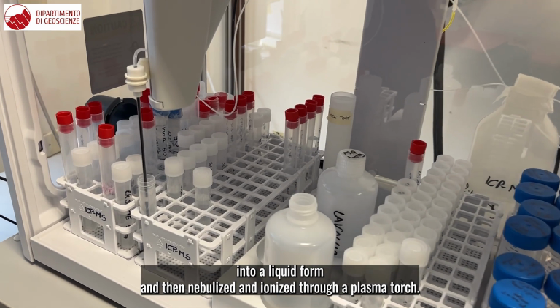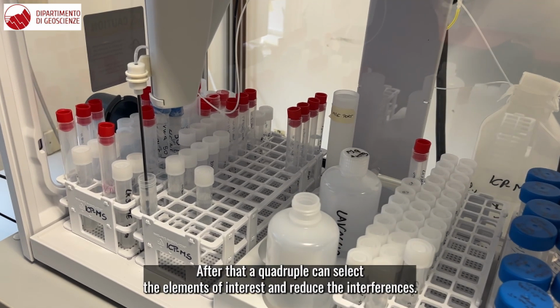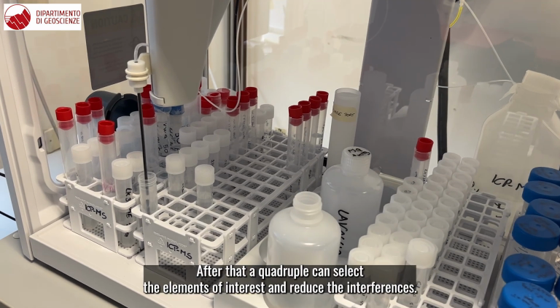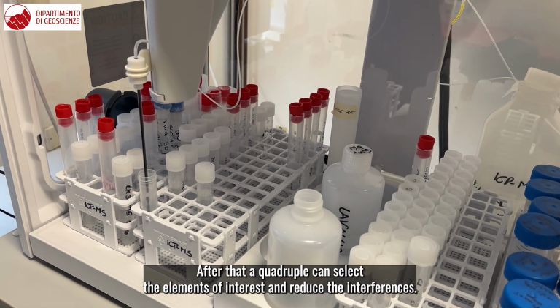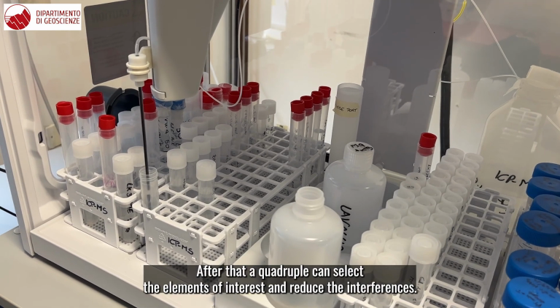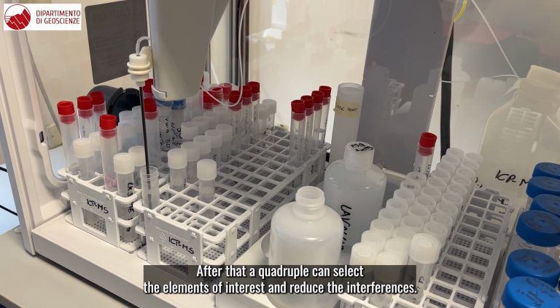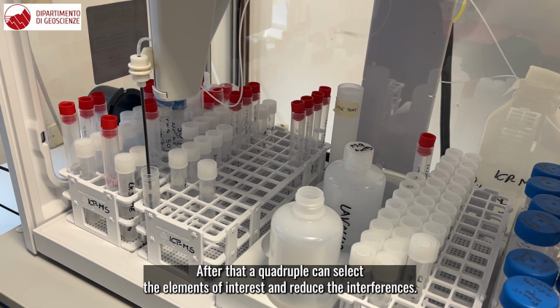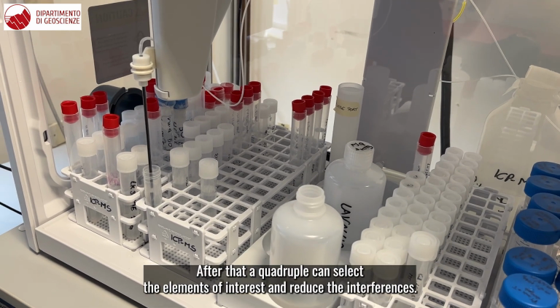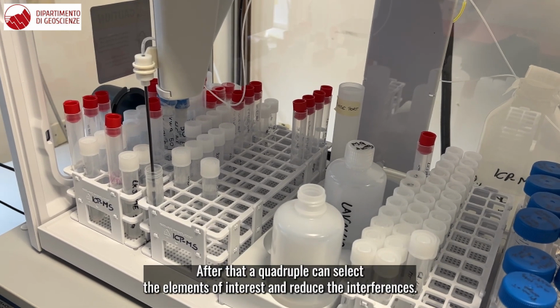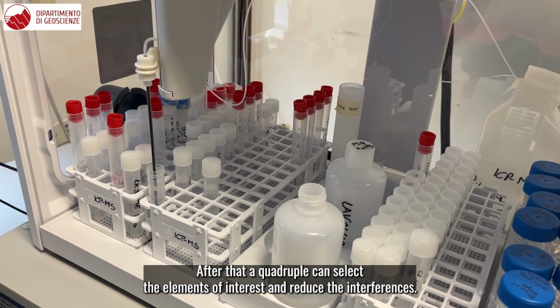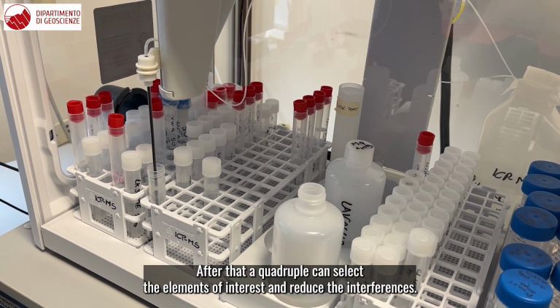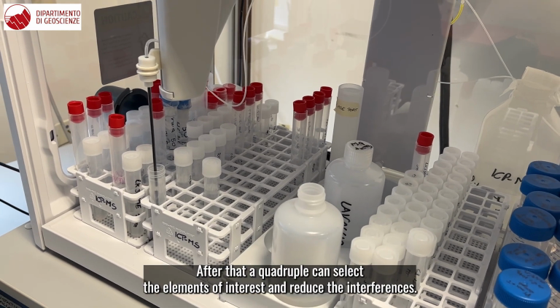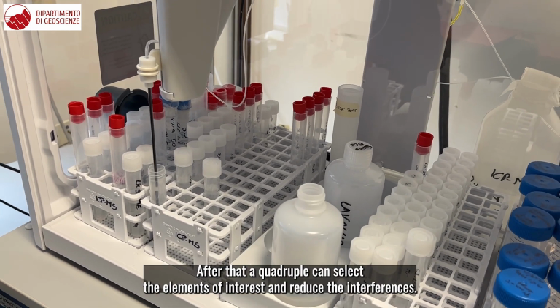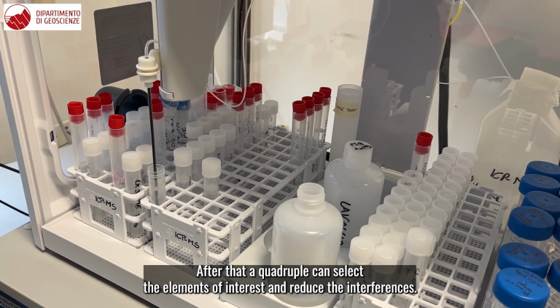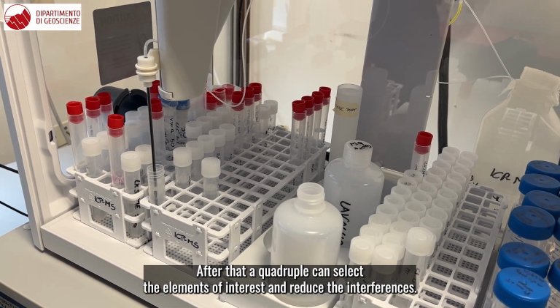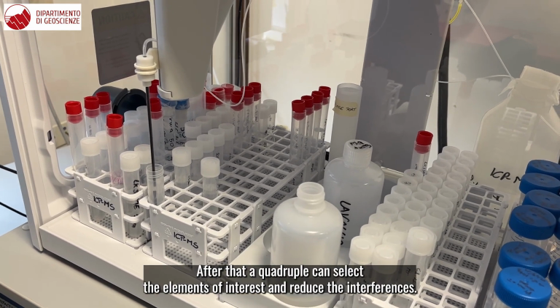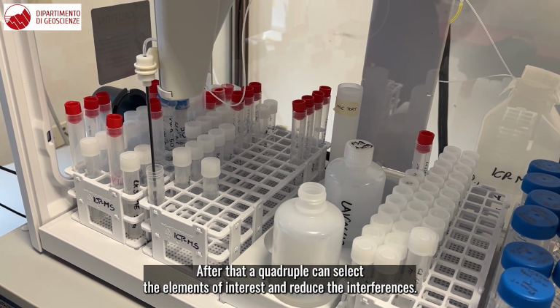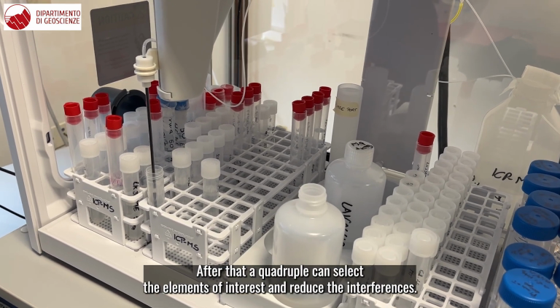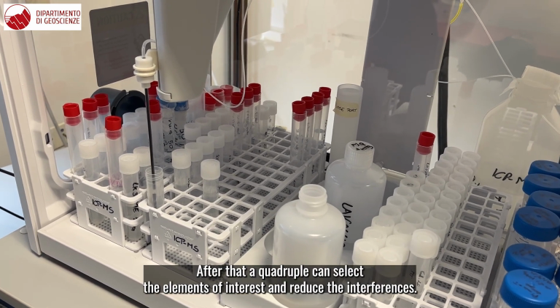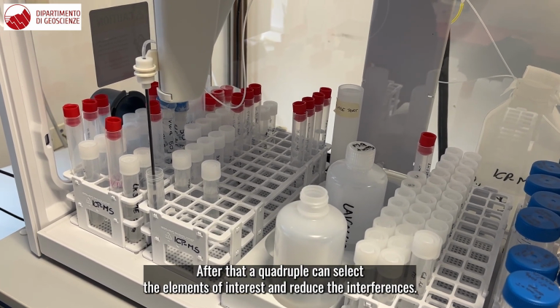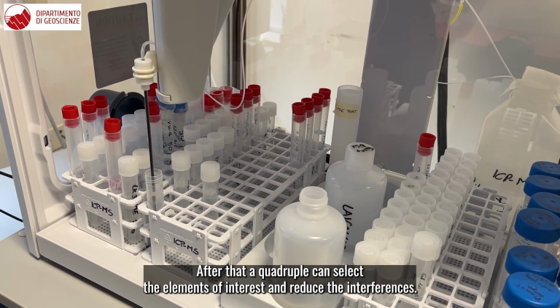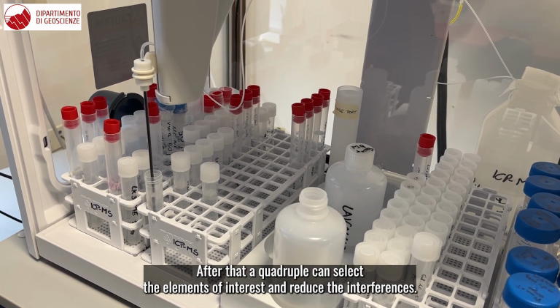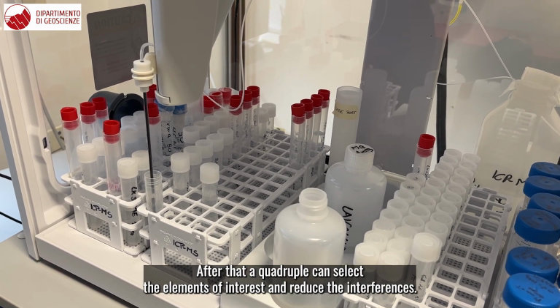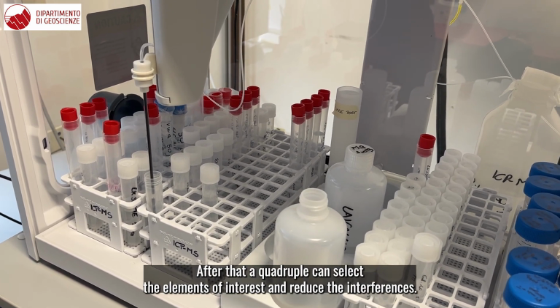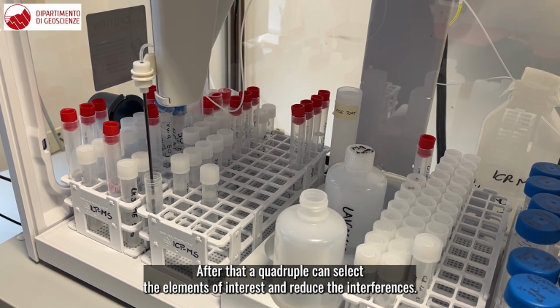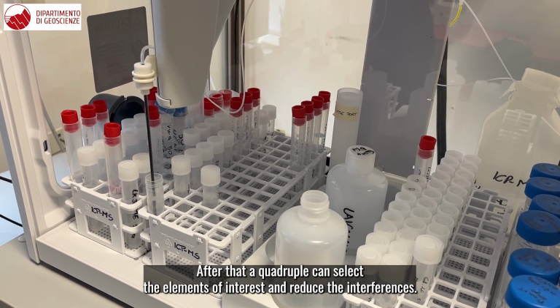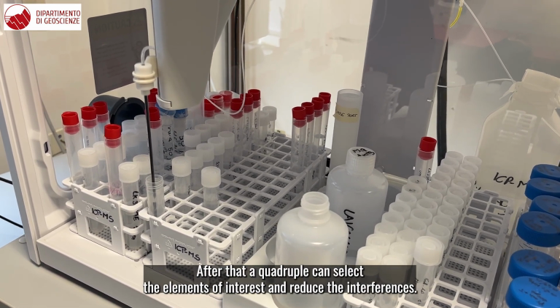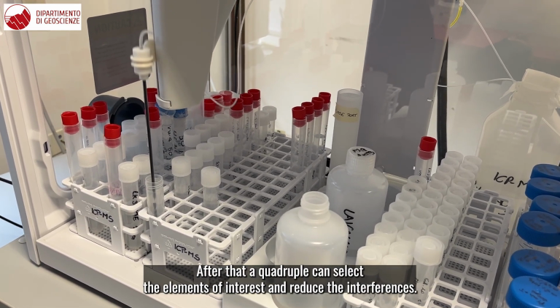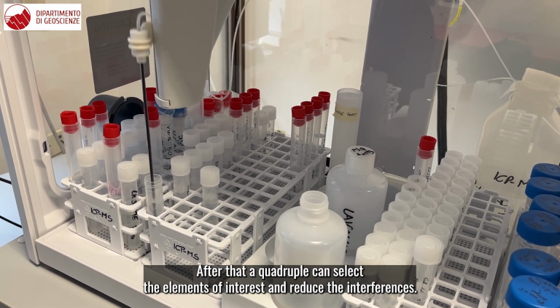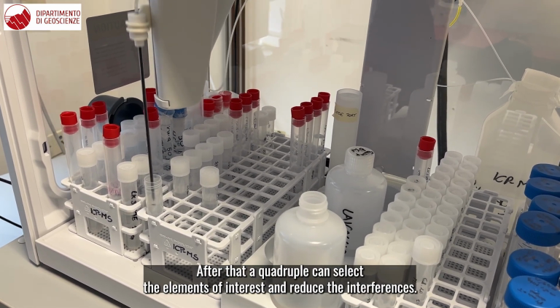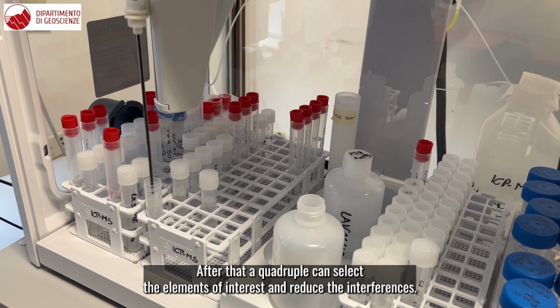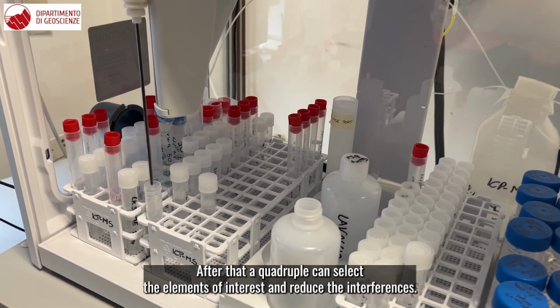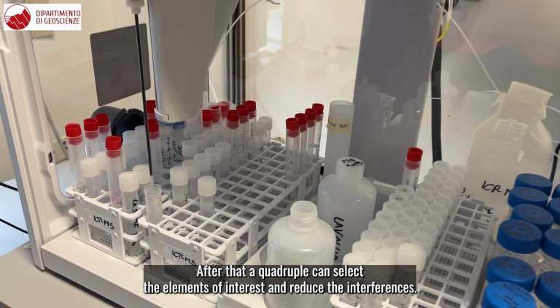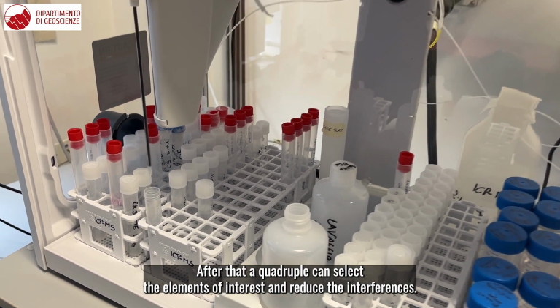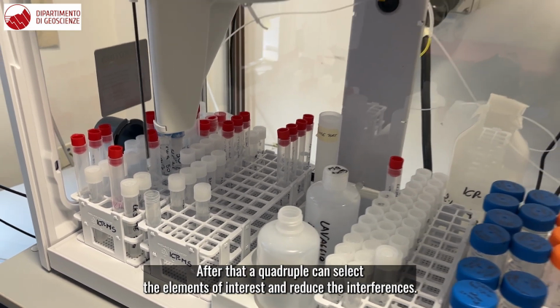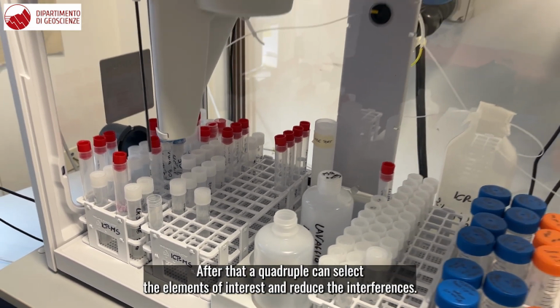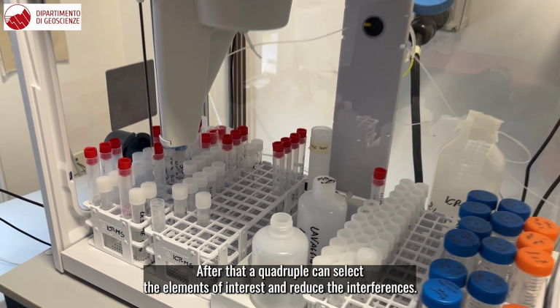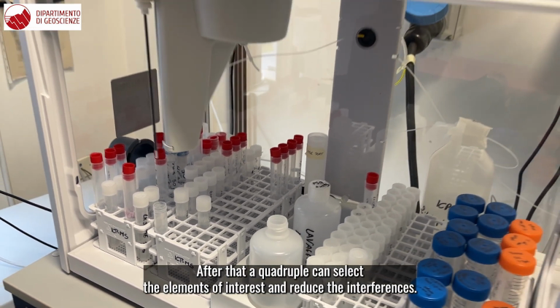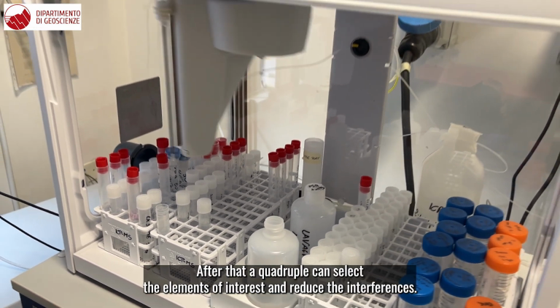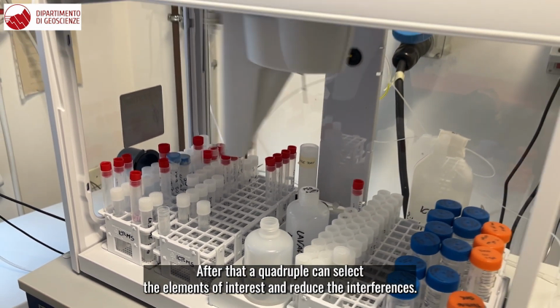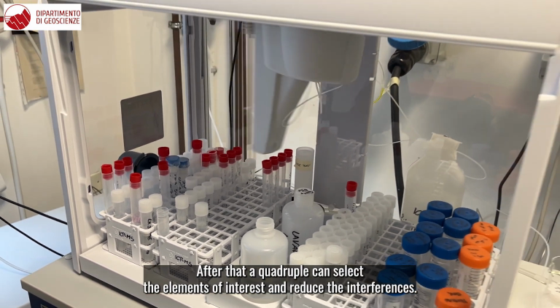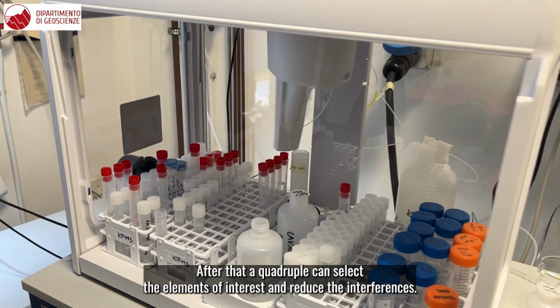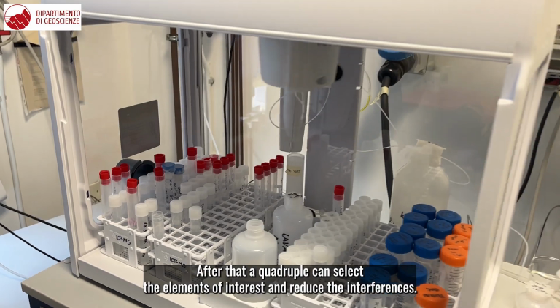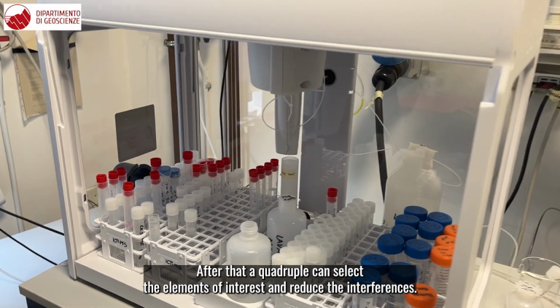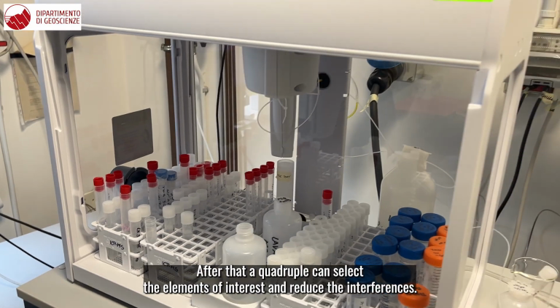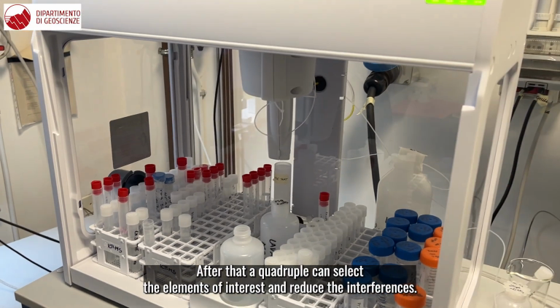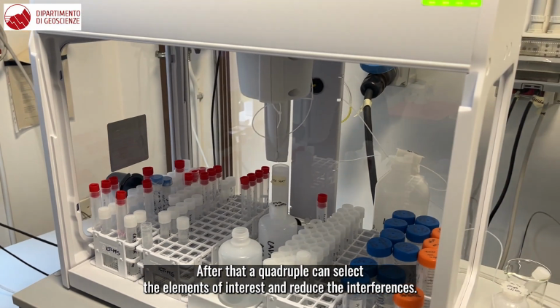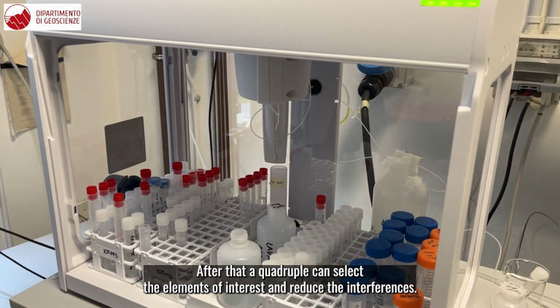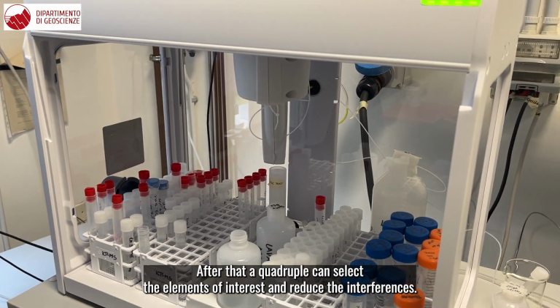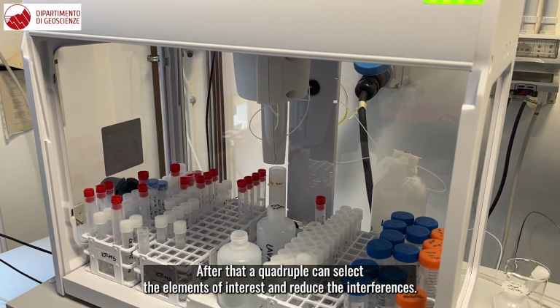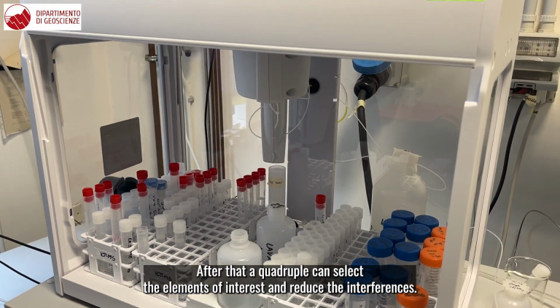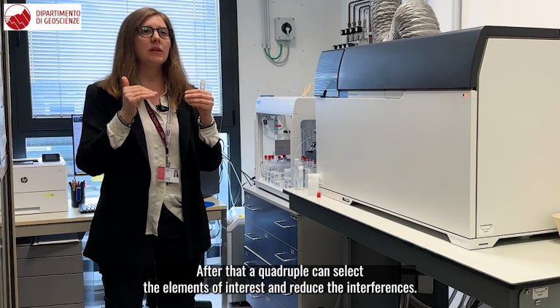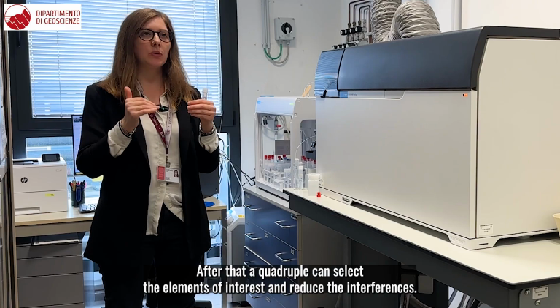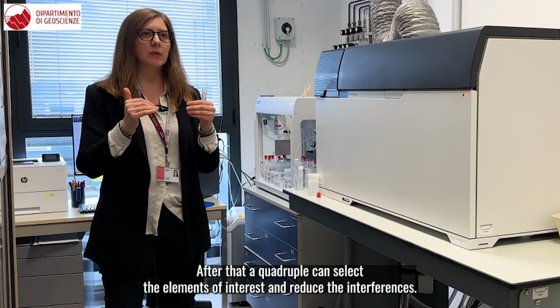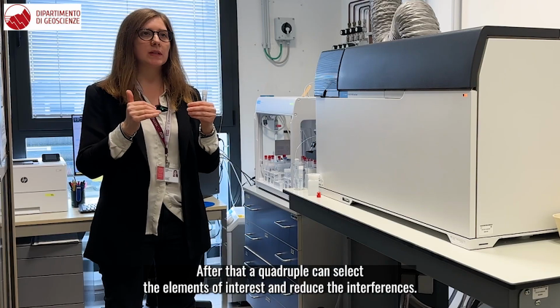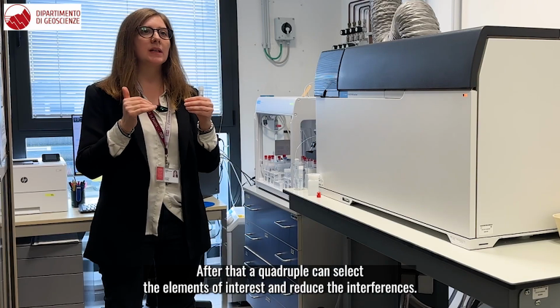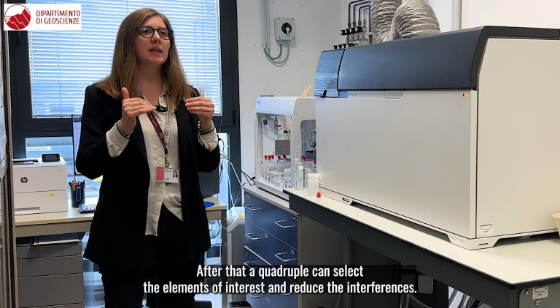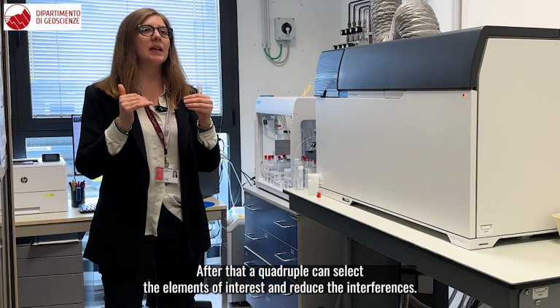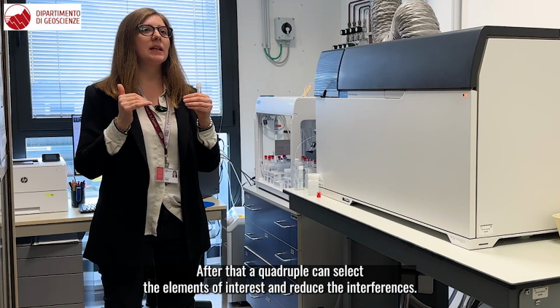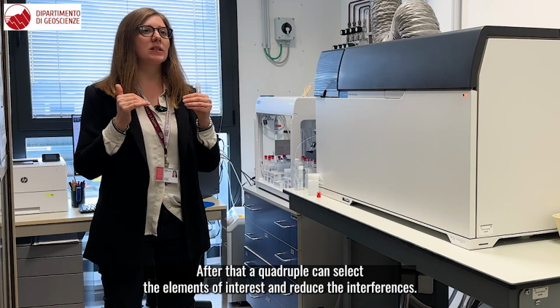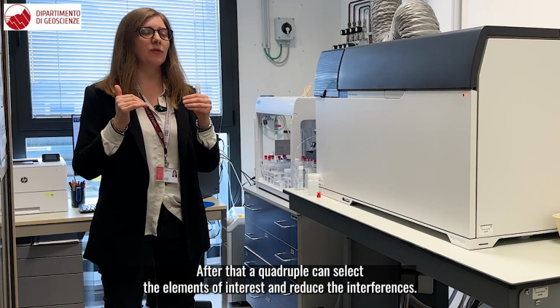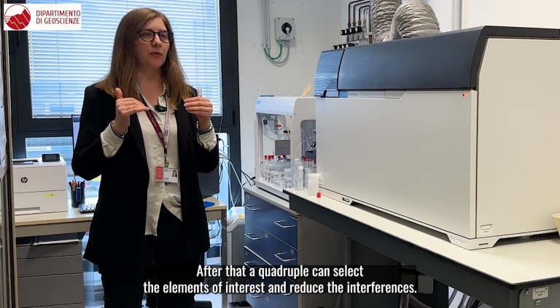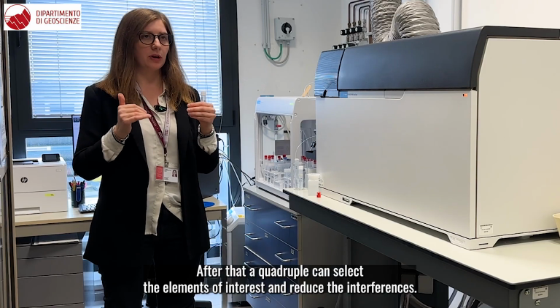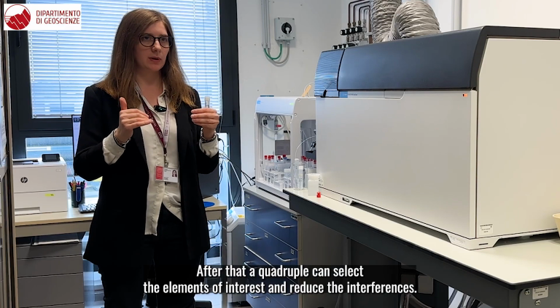After that, a quadrupole can select the elements of interest and reduce the interference.